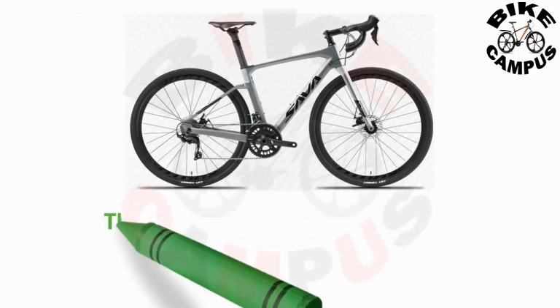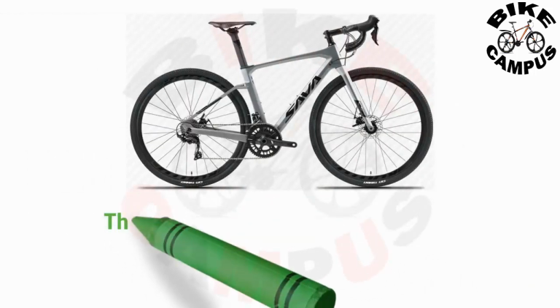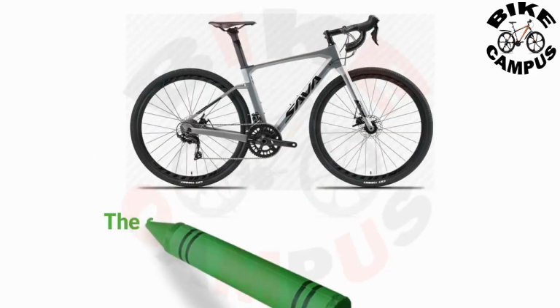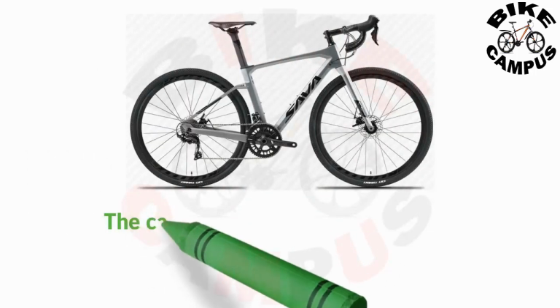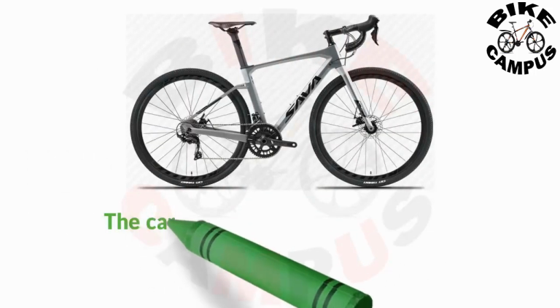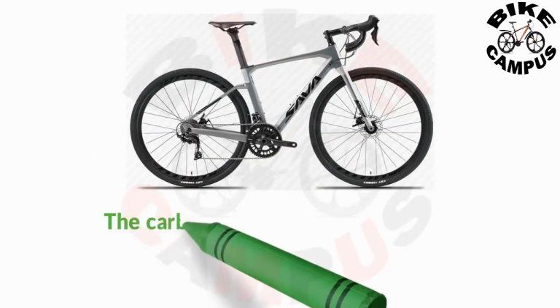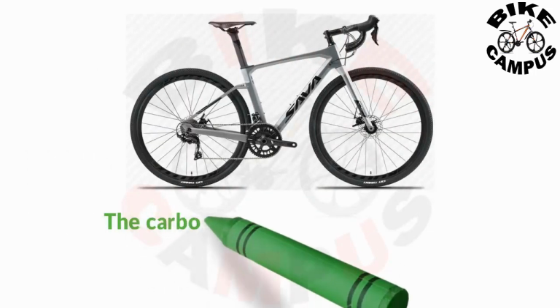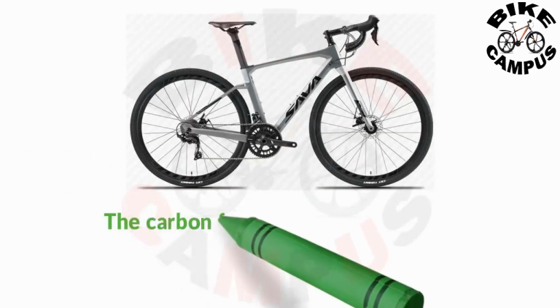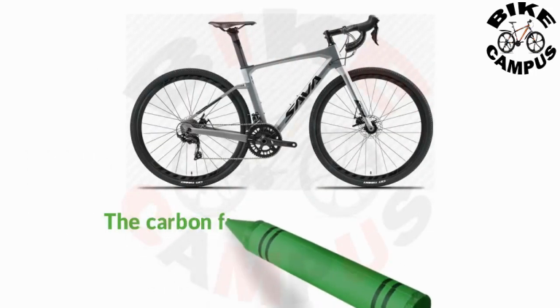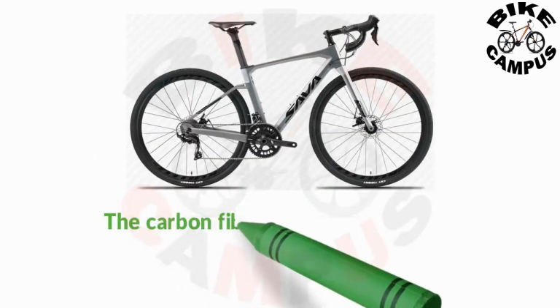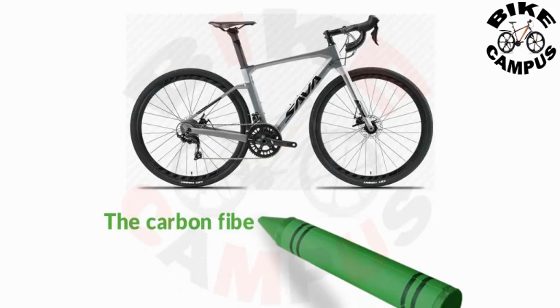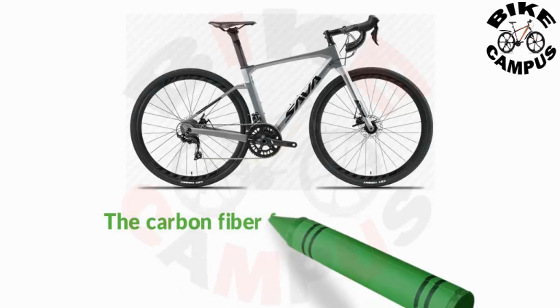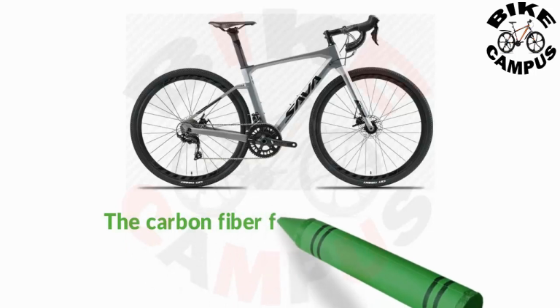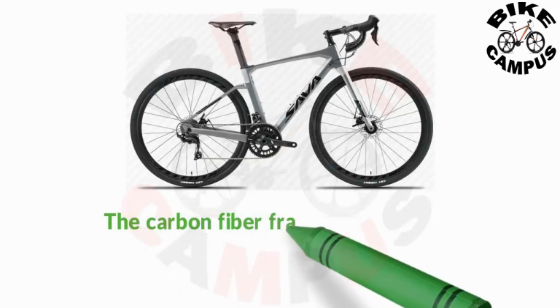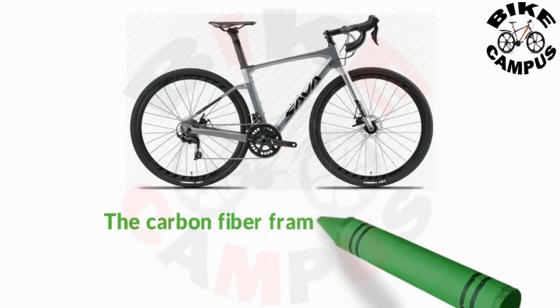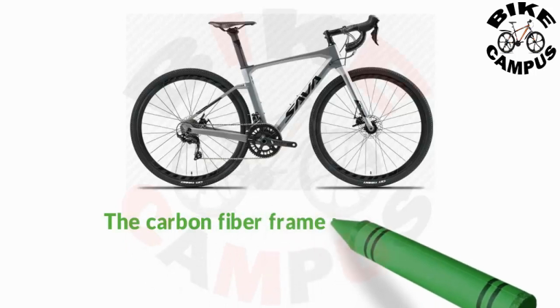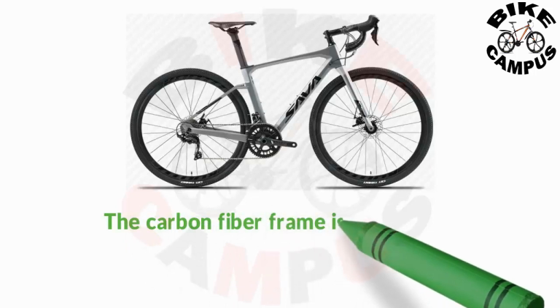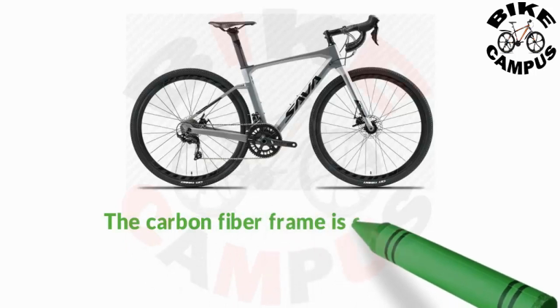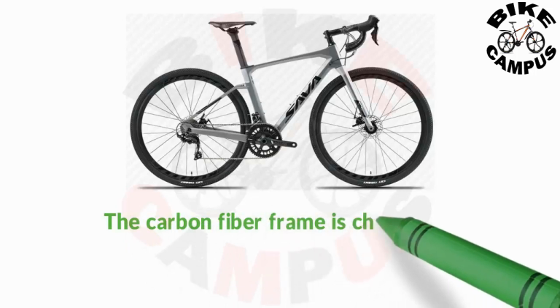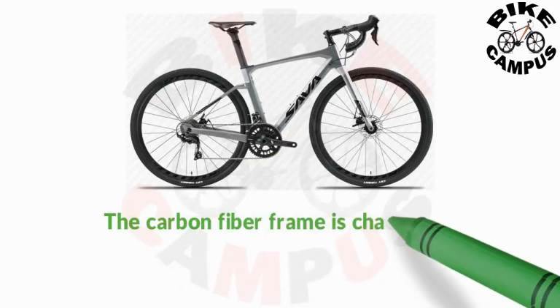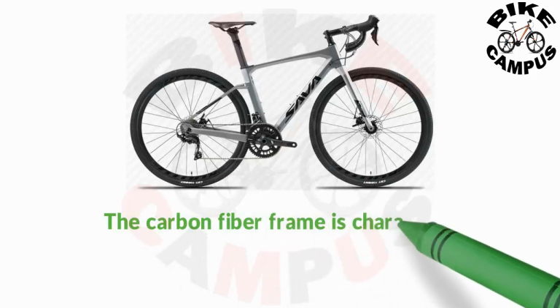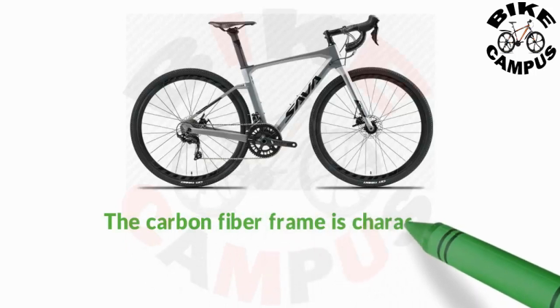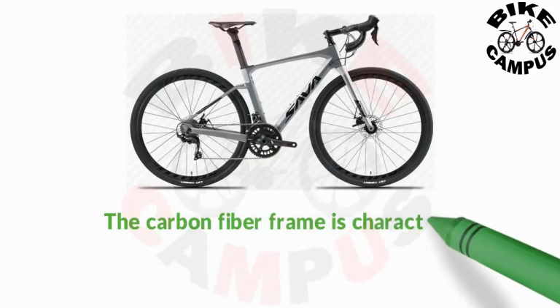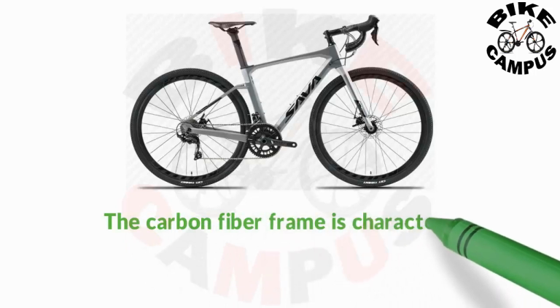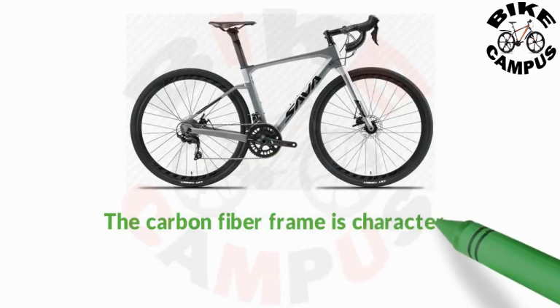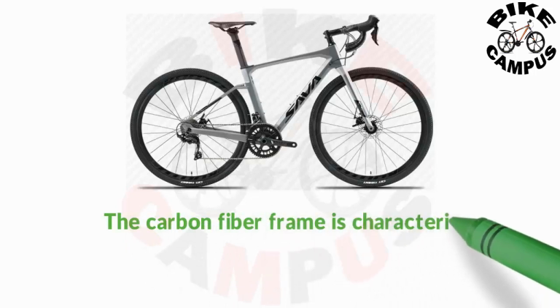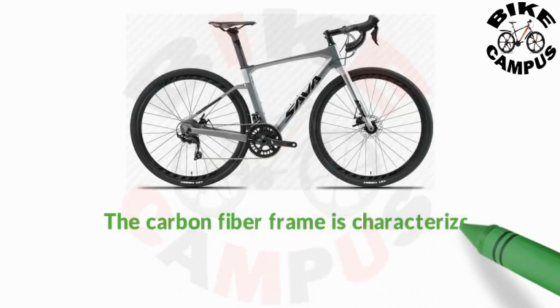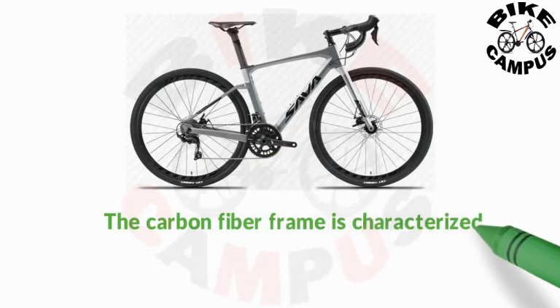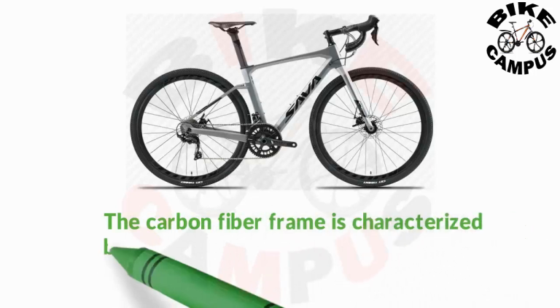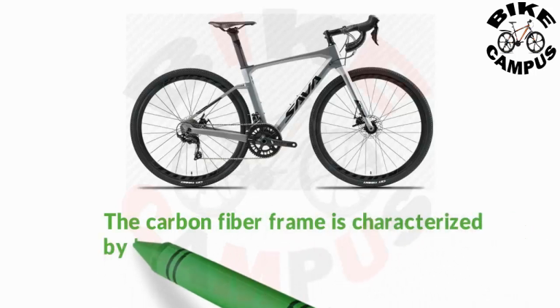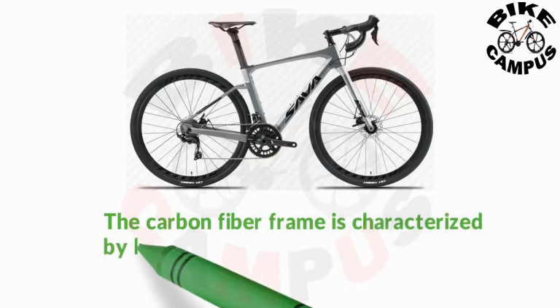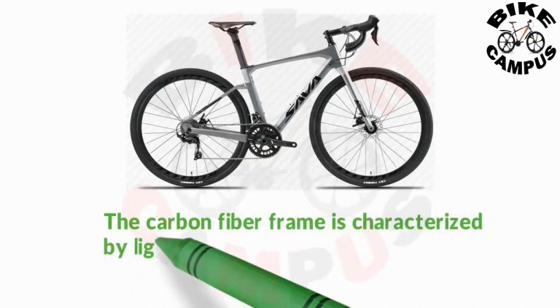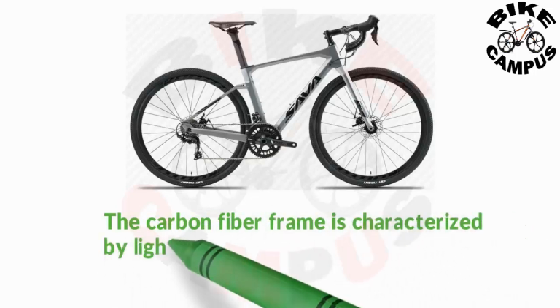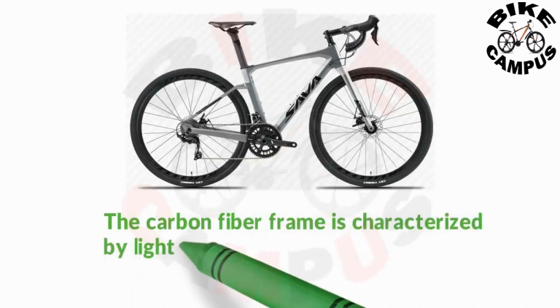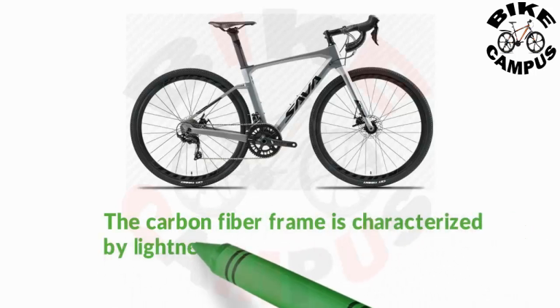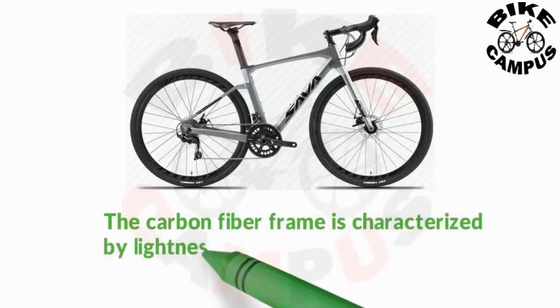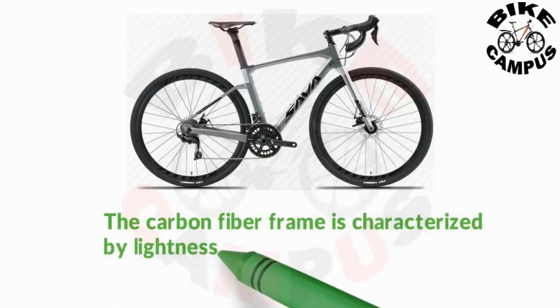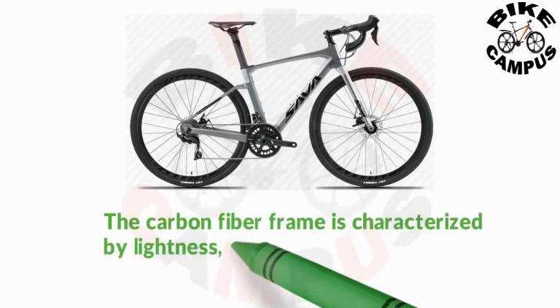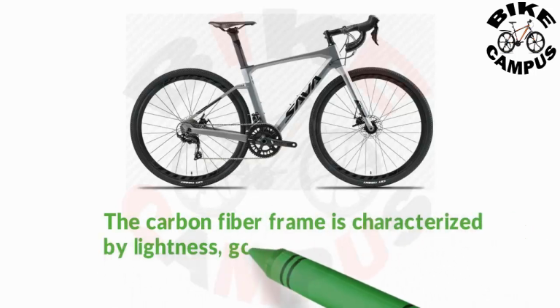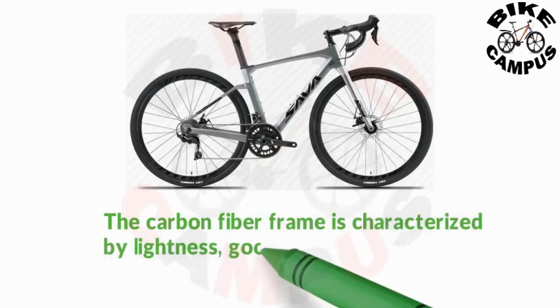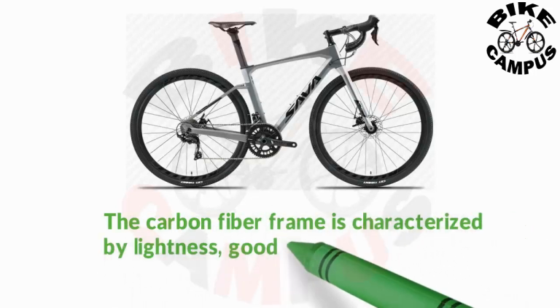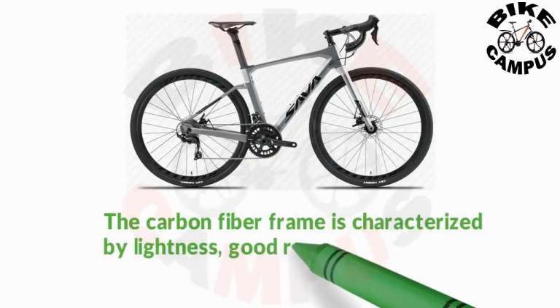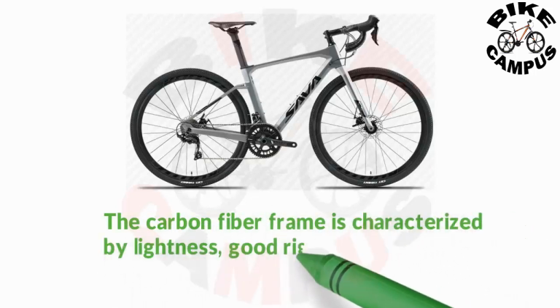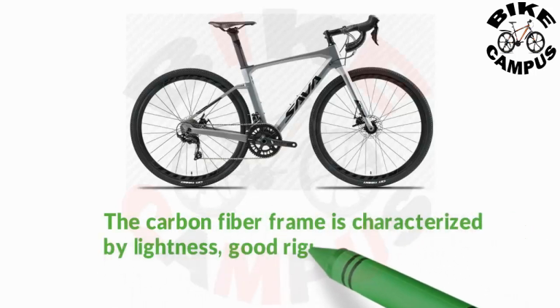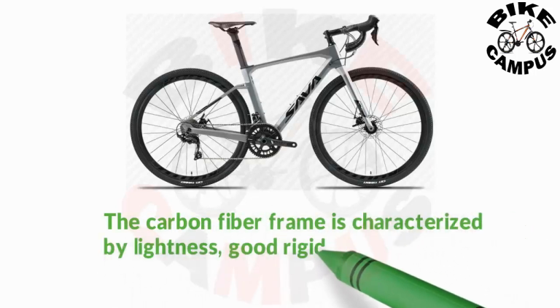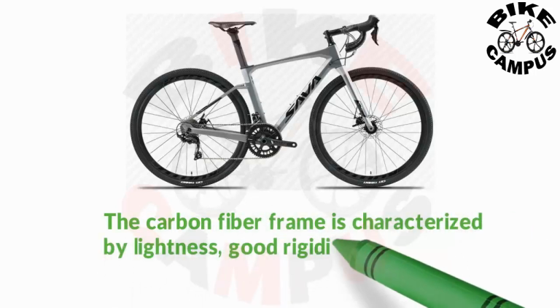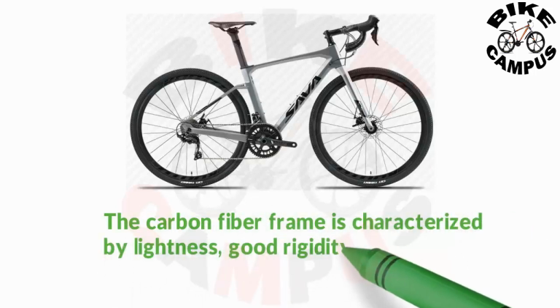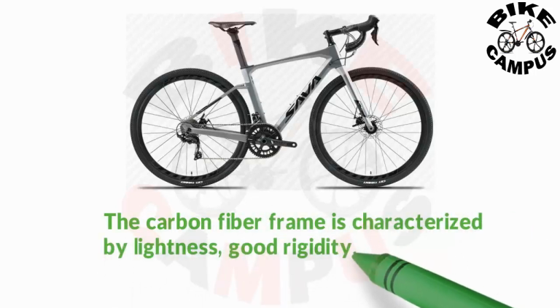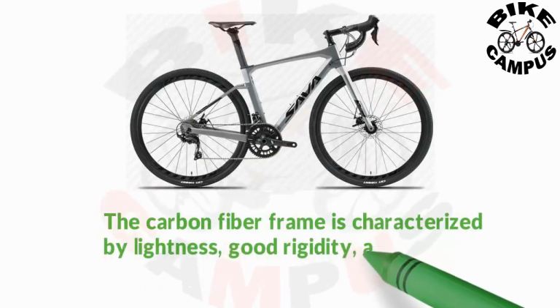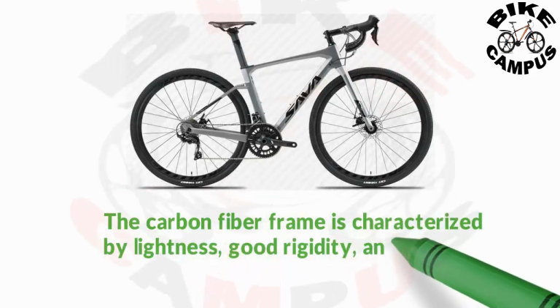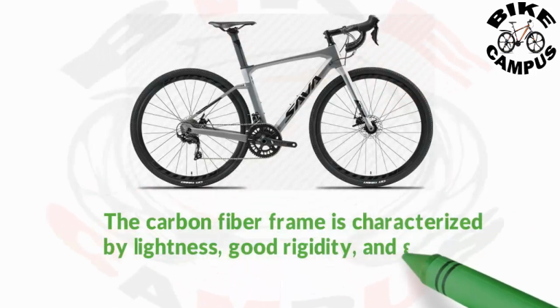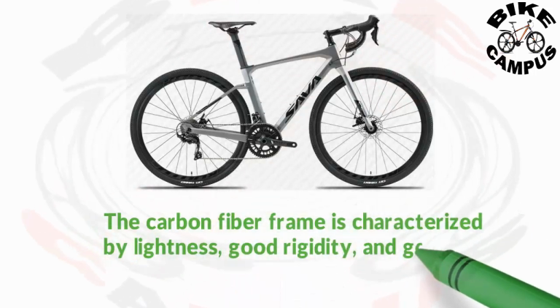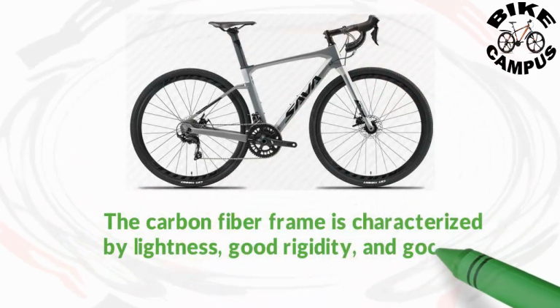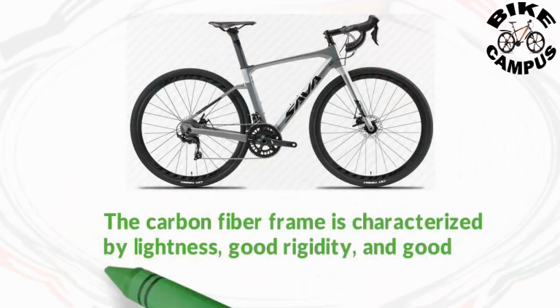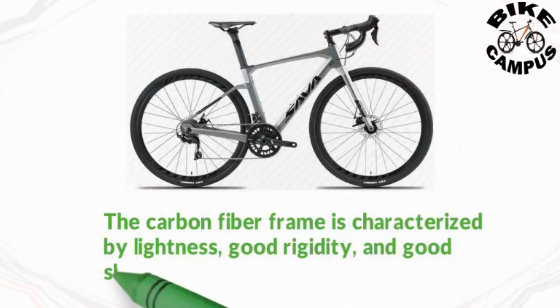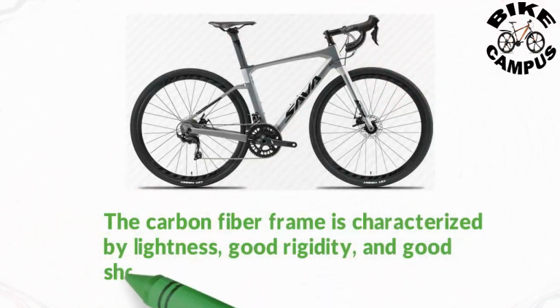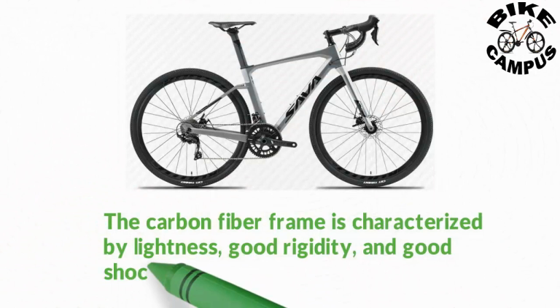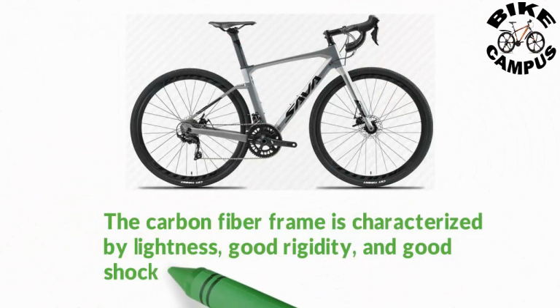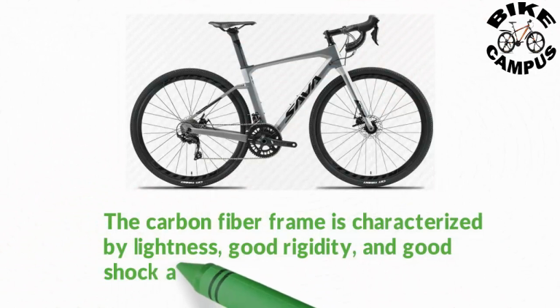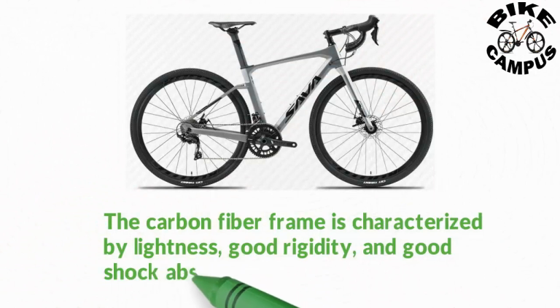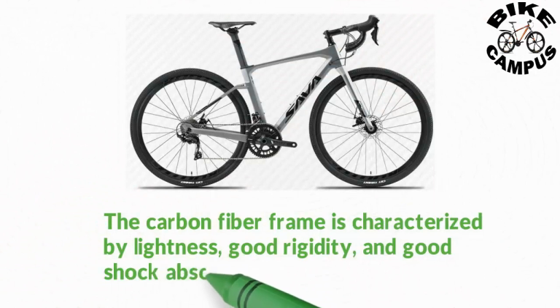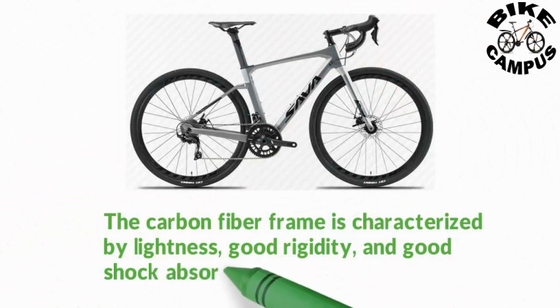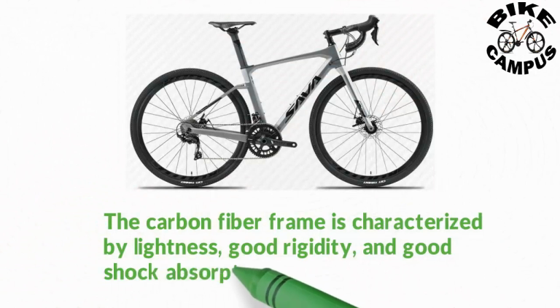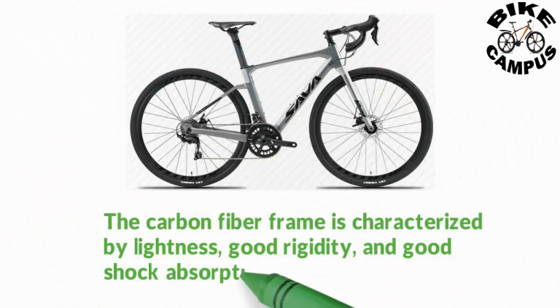The carbon fiber frame is characterized by lightness, good rigidity, and good shock absorption, which can extend the life of the bicycle.